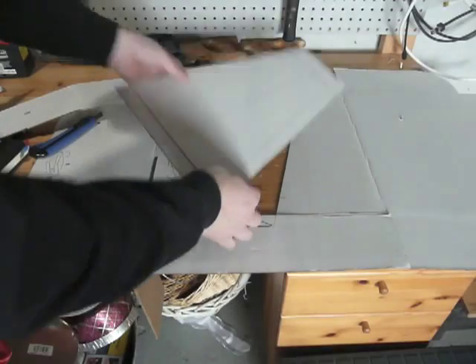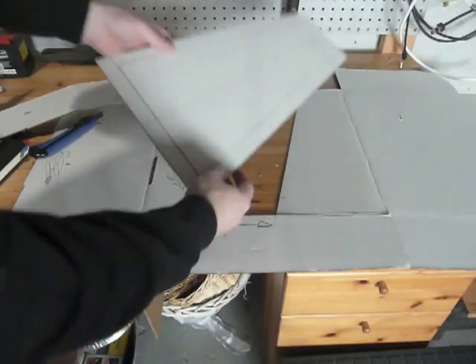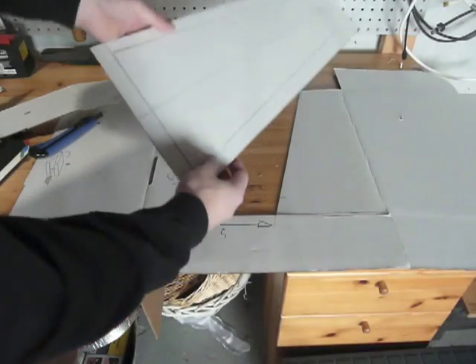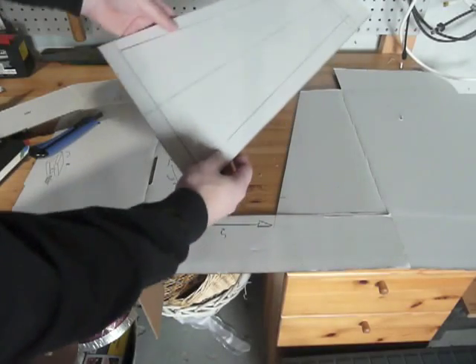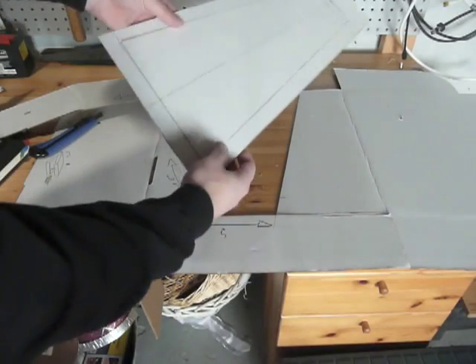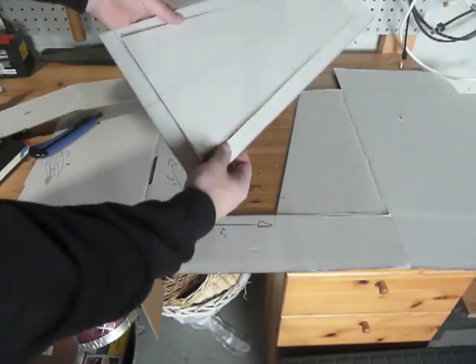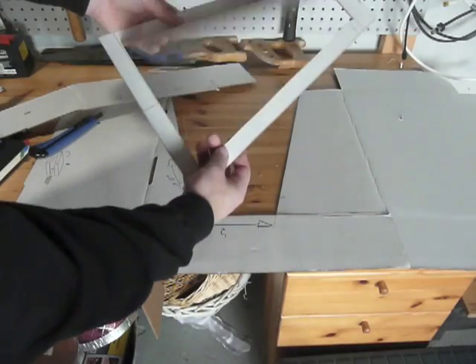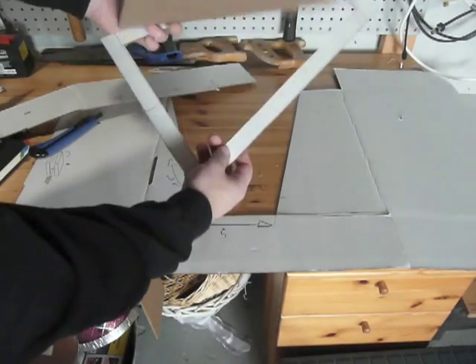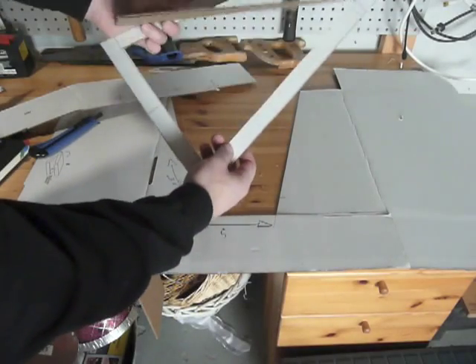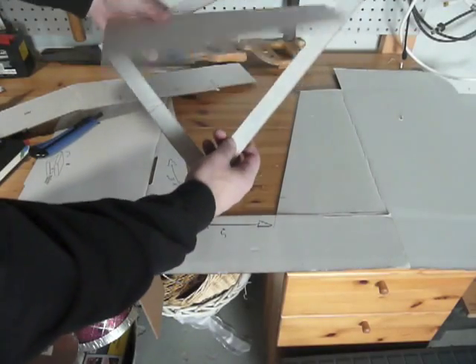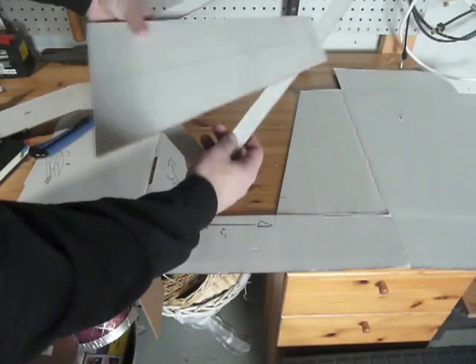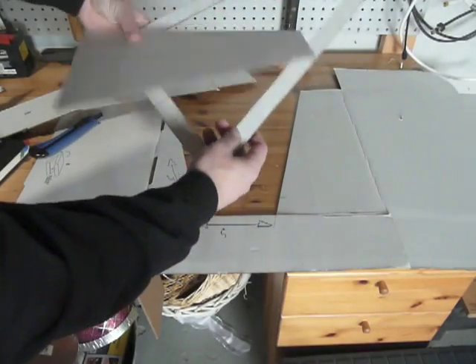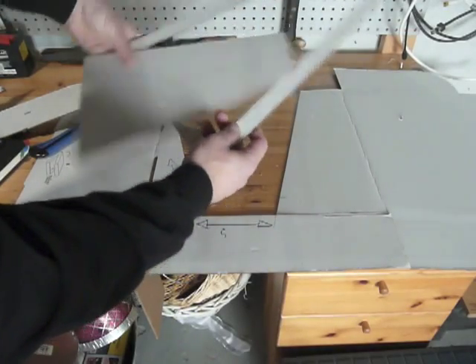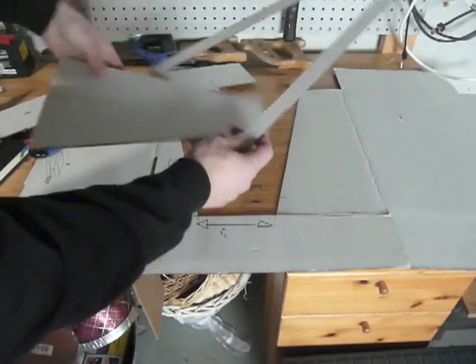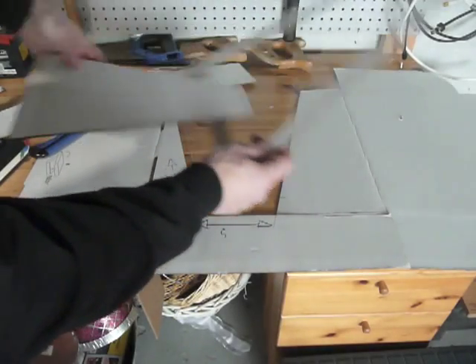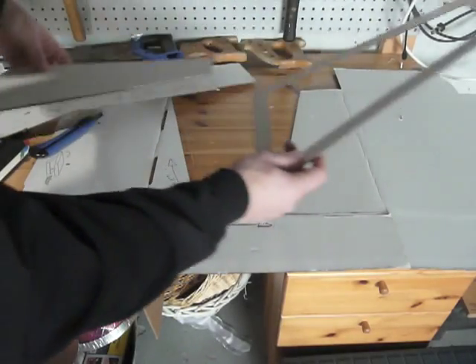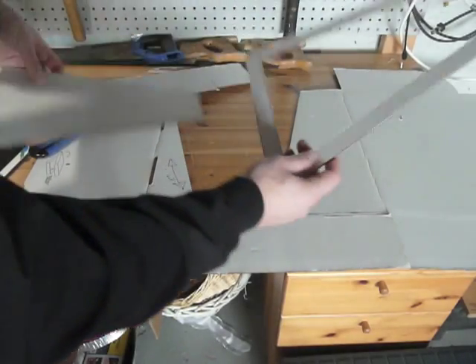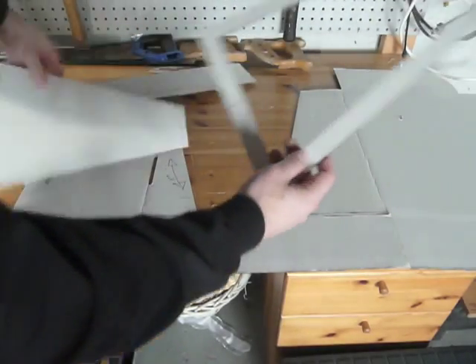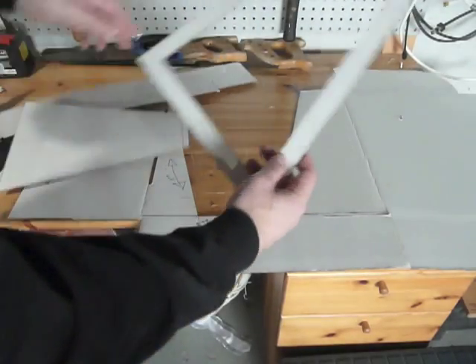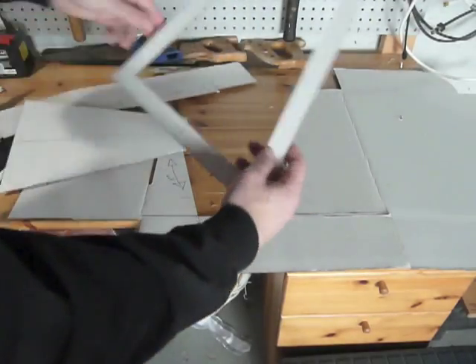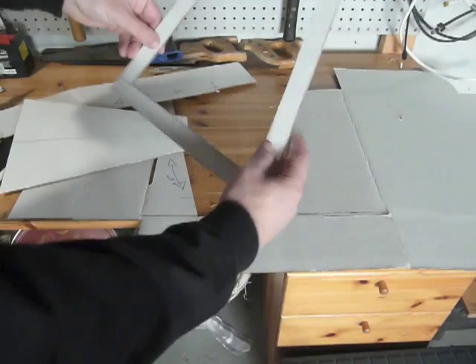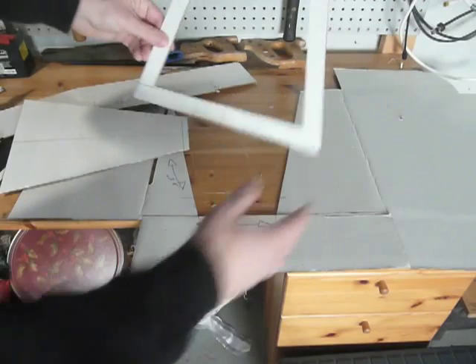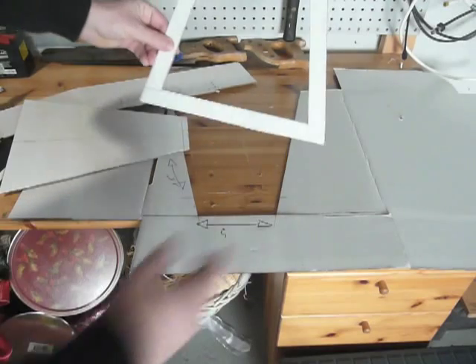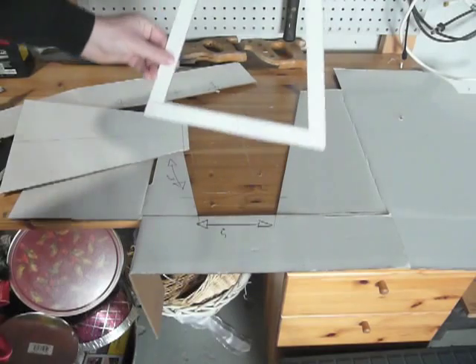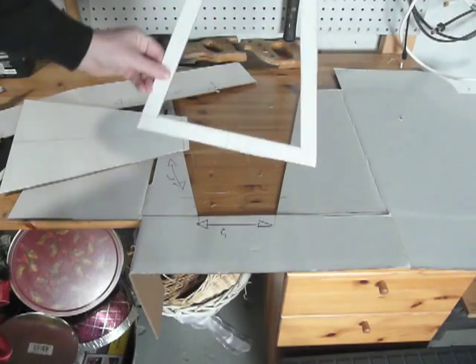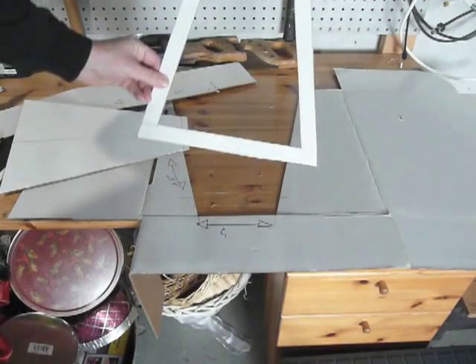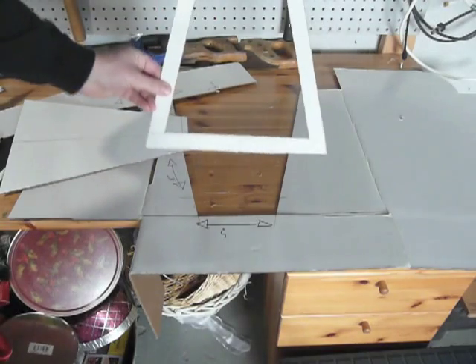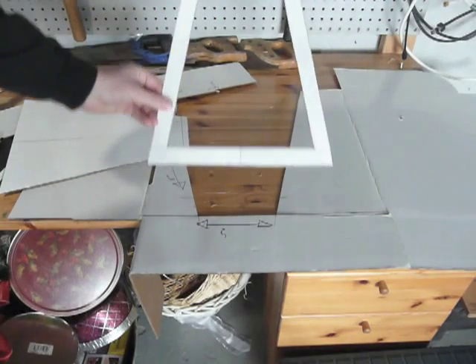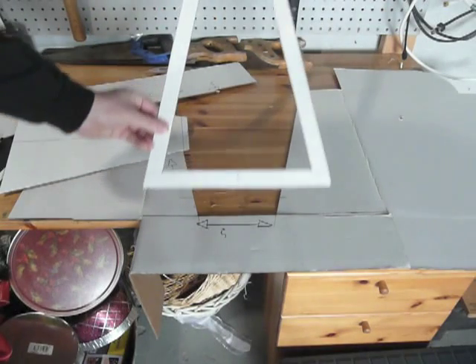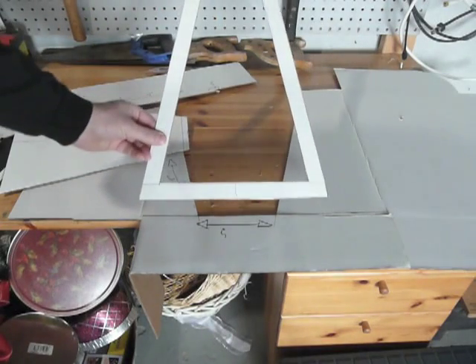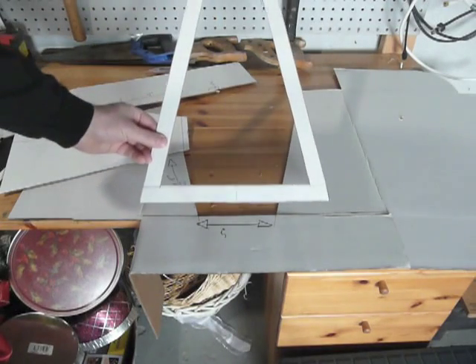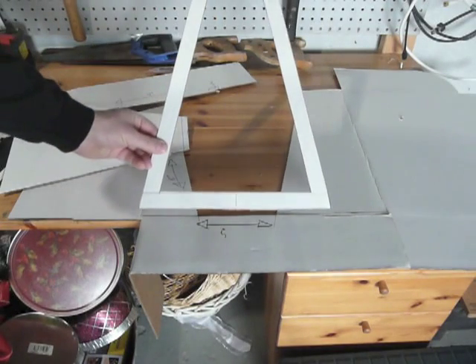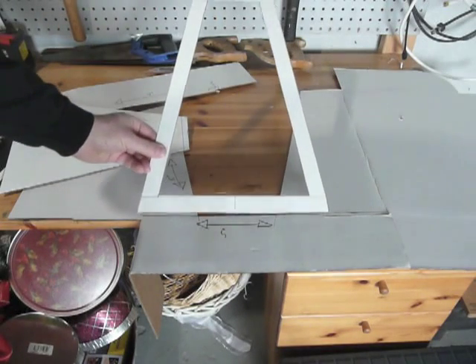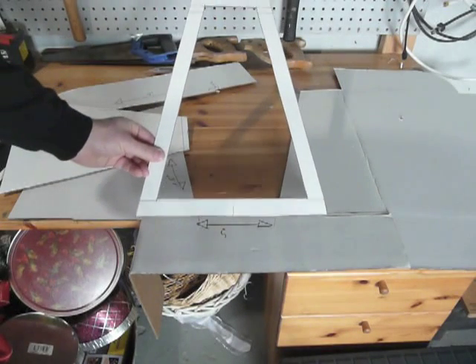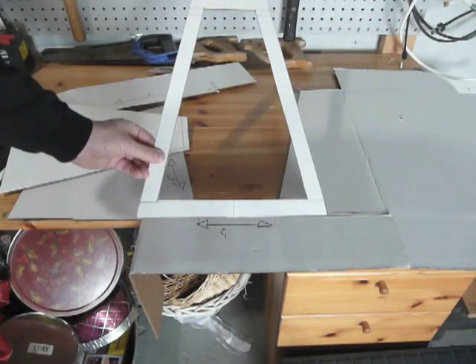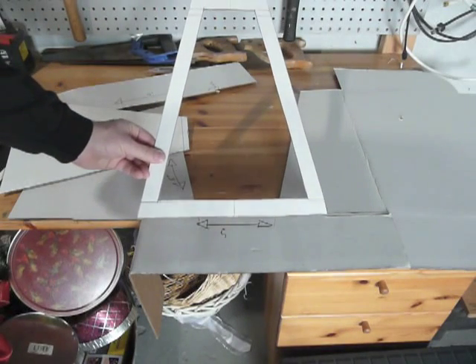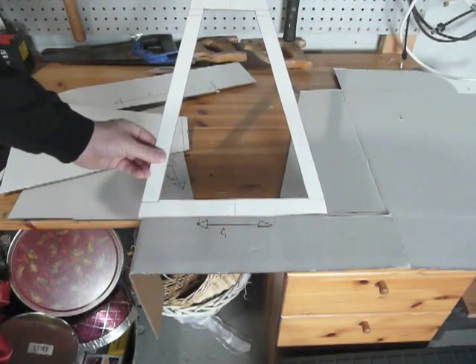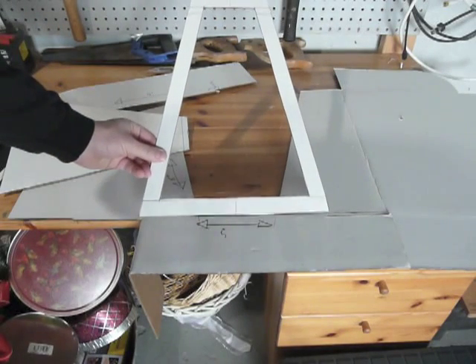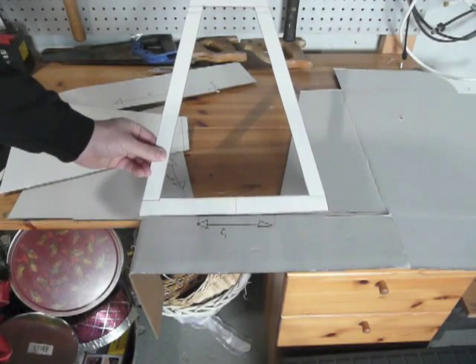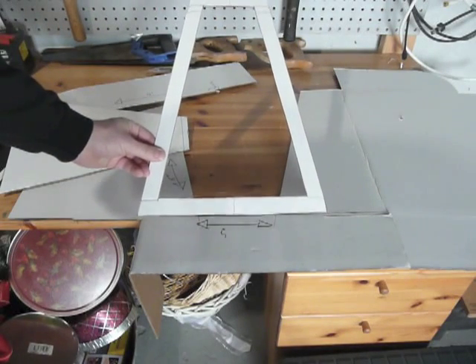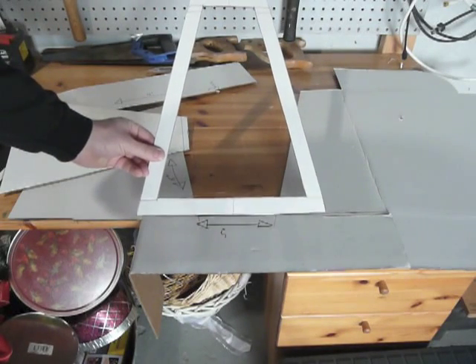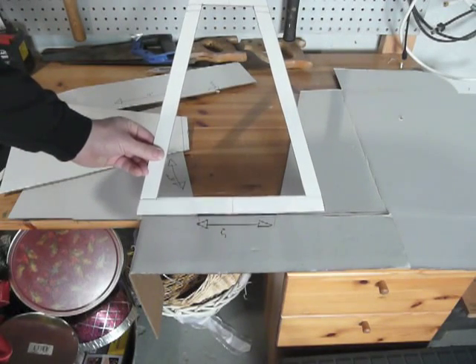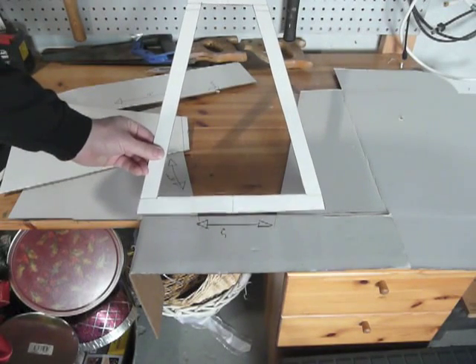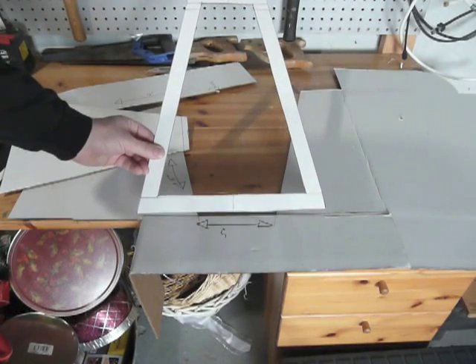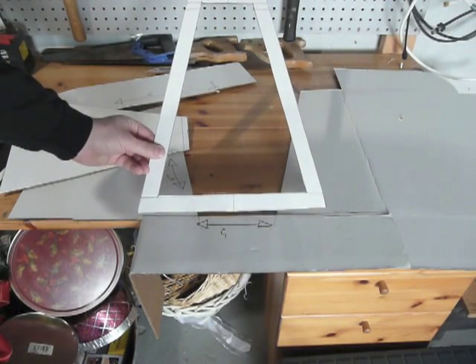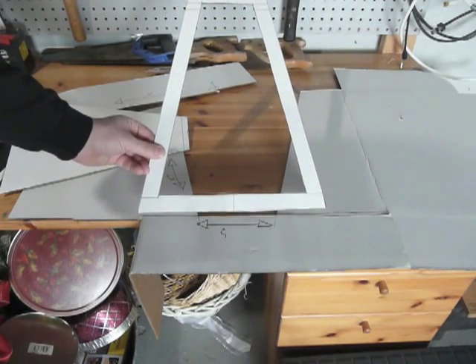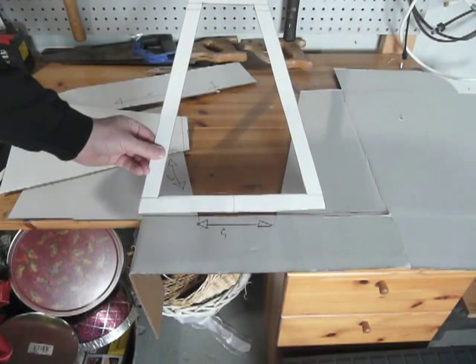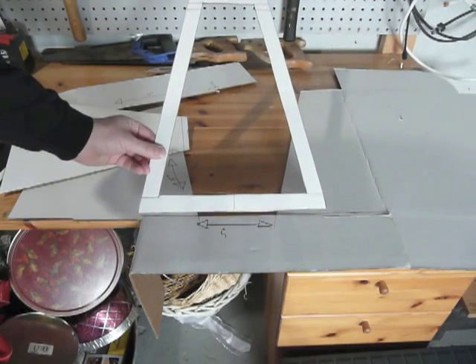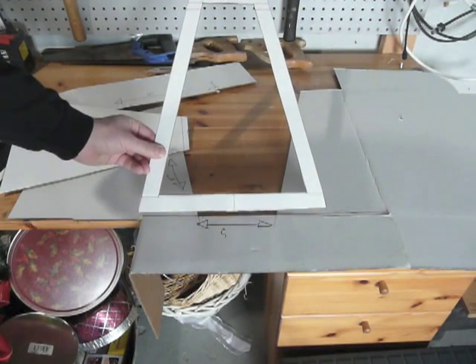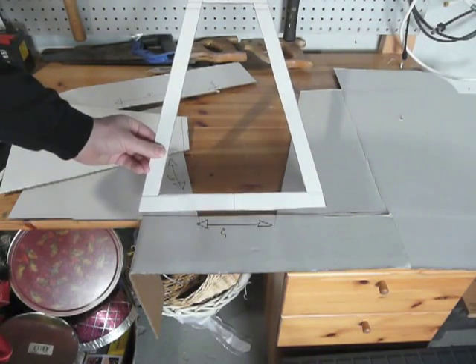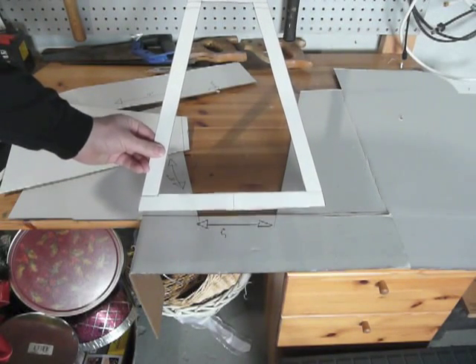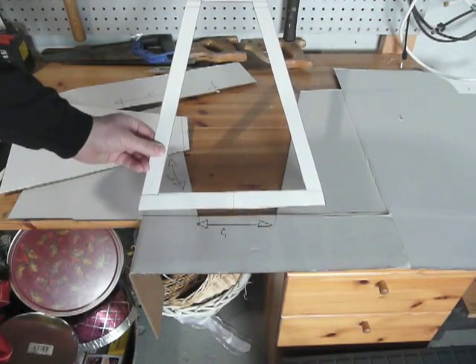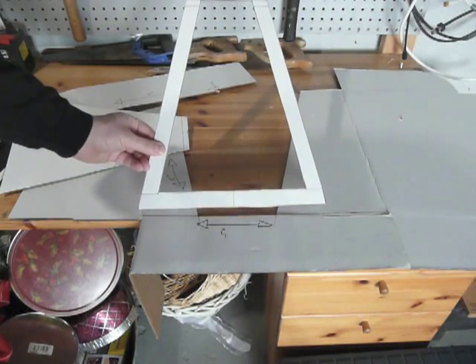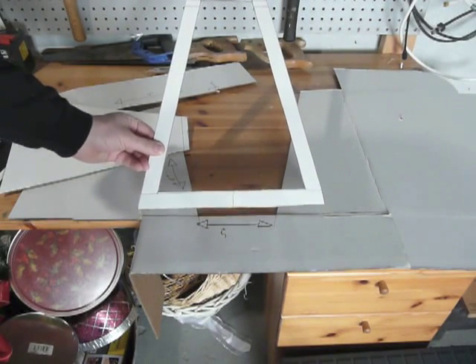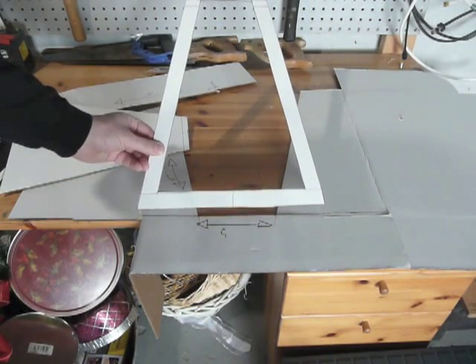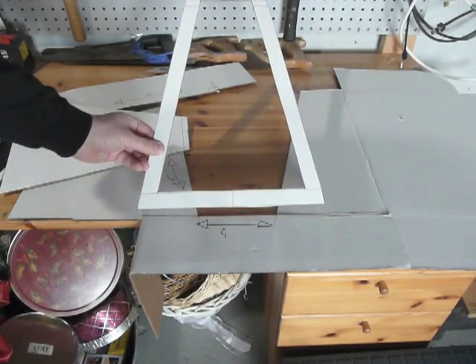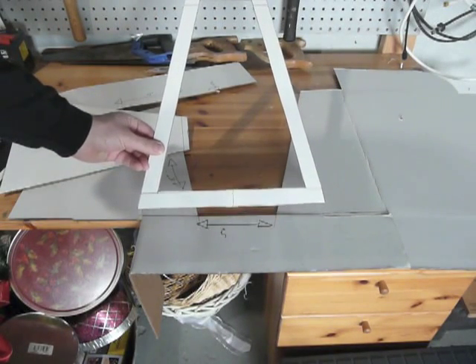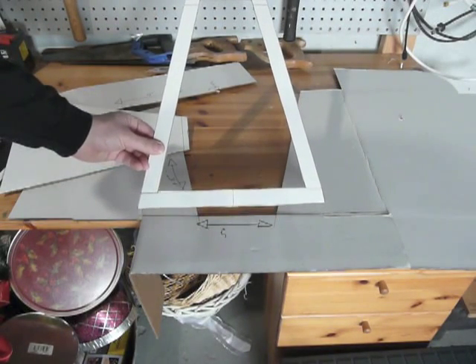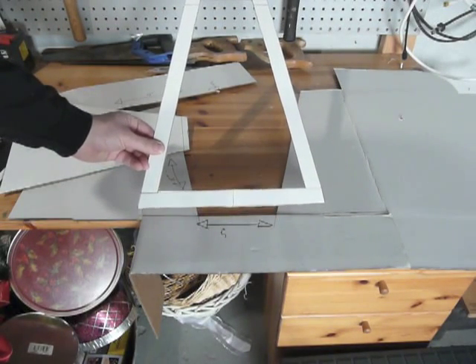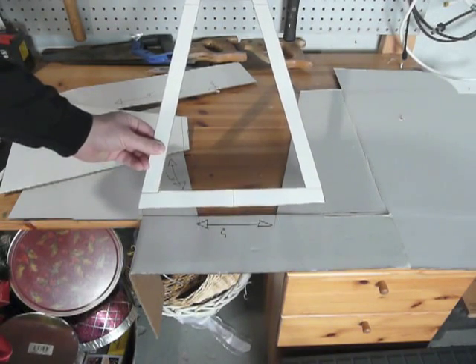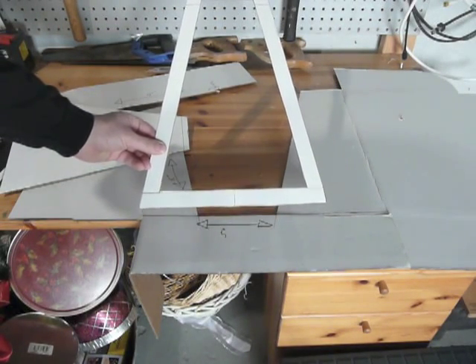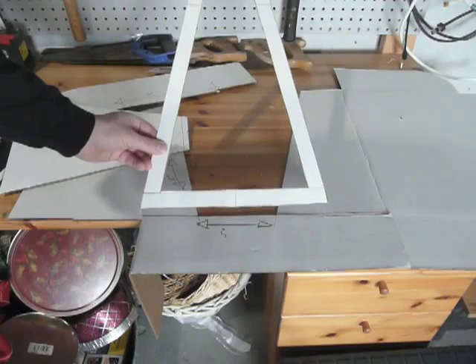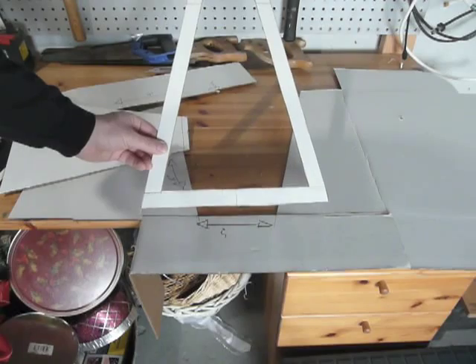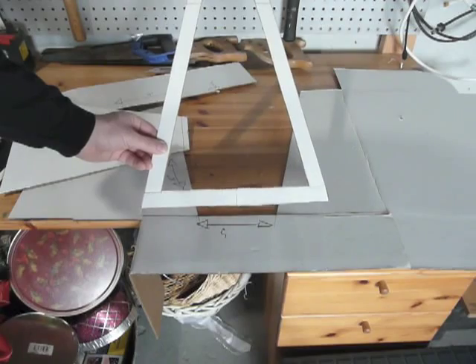We'll just pop out the middle, and this is going to be the base of our stand. I need to make another one just like this.